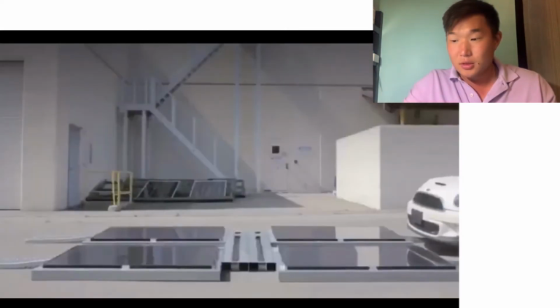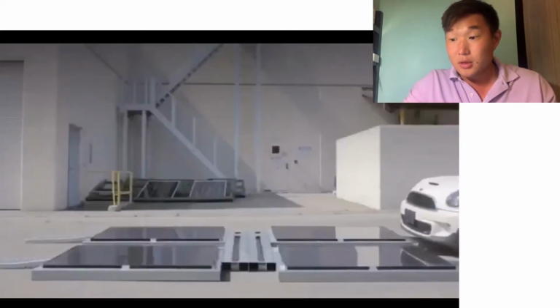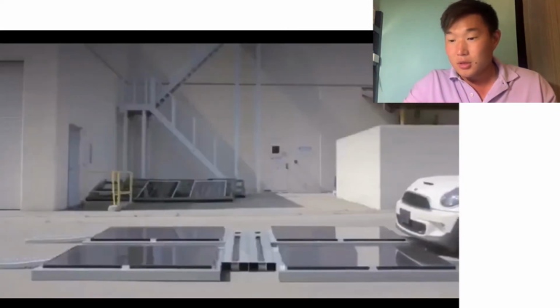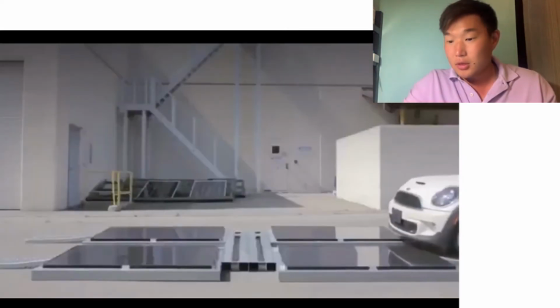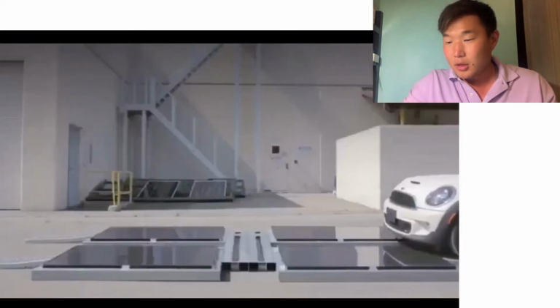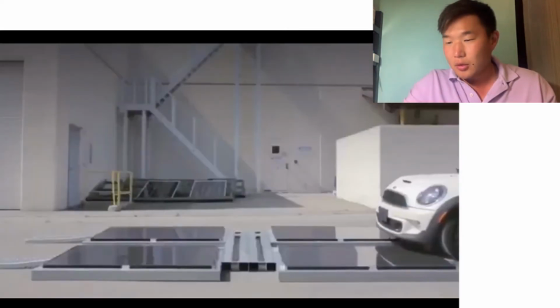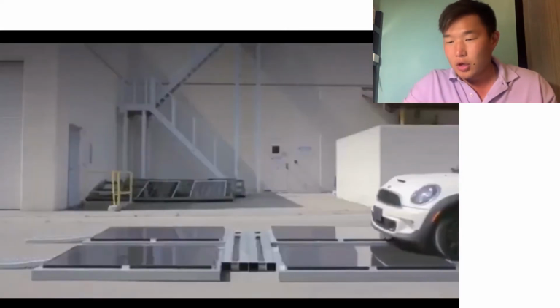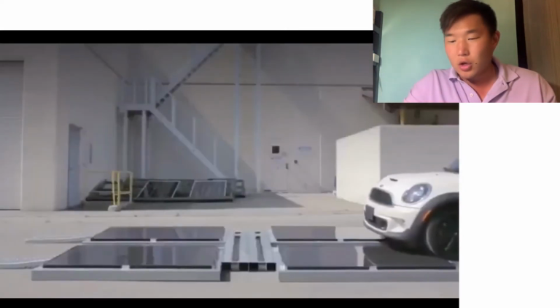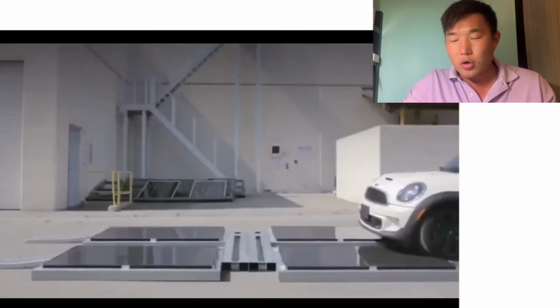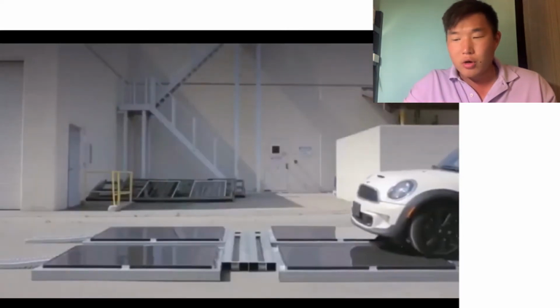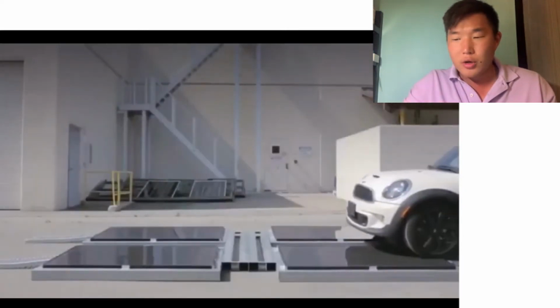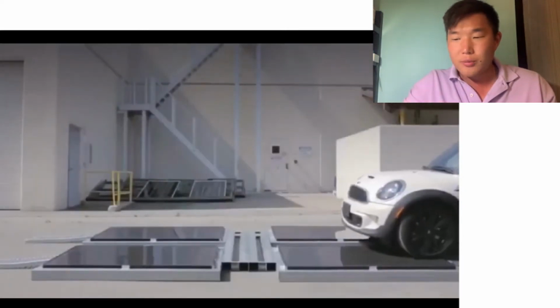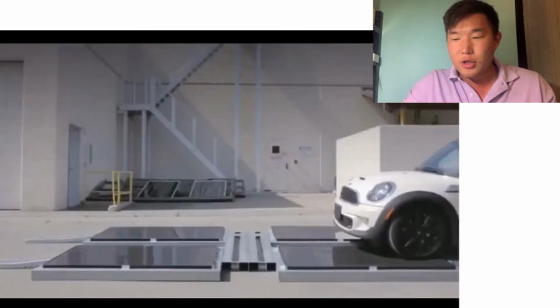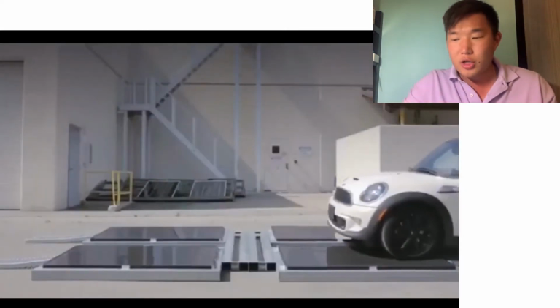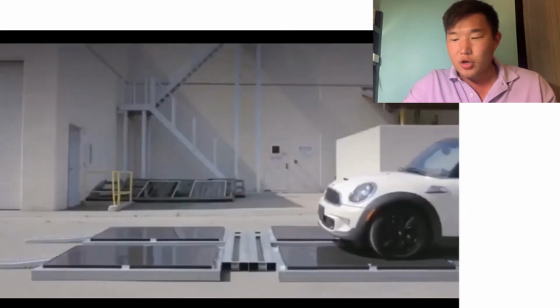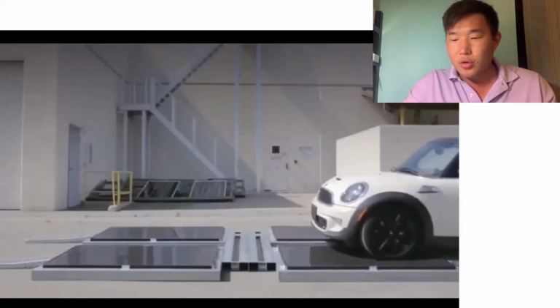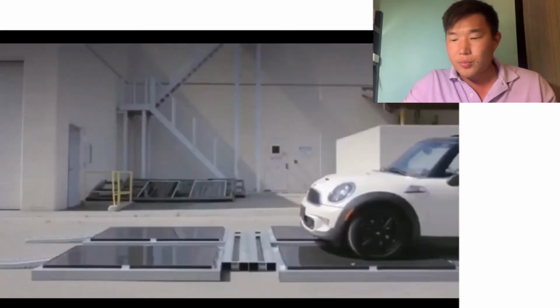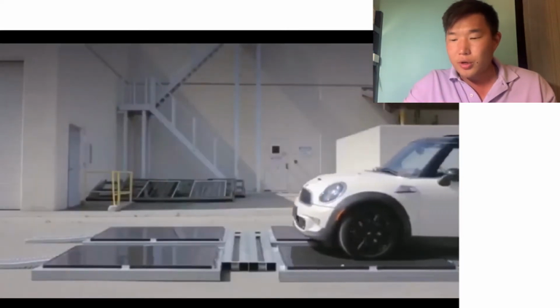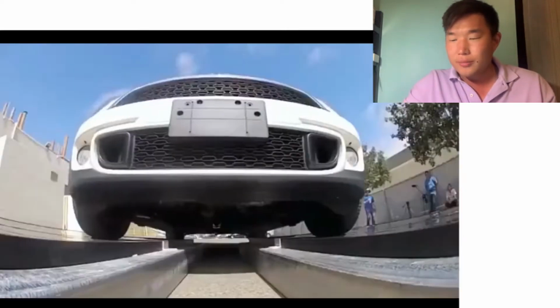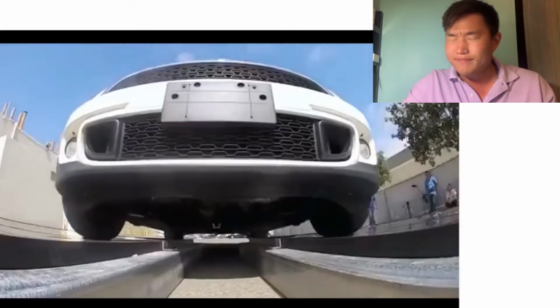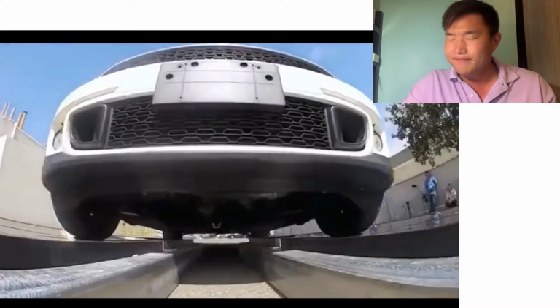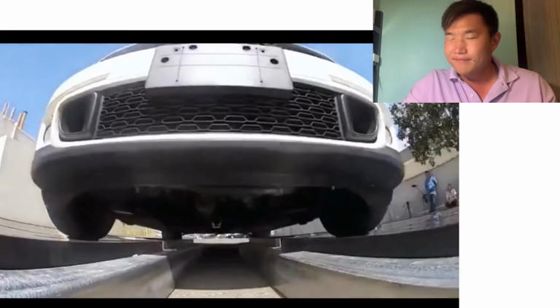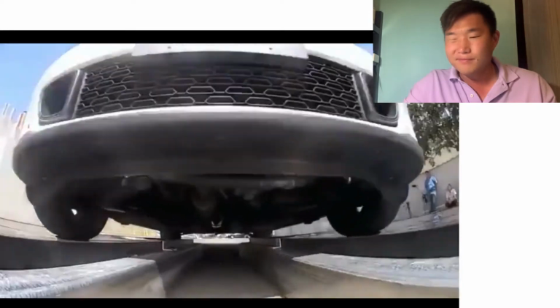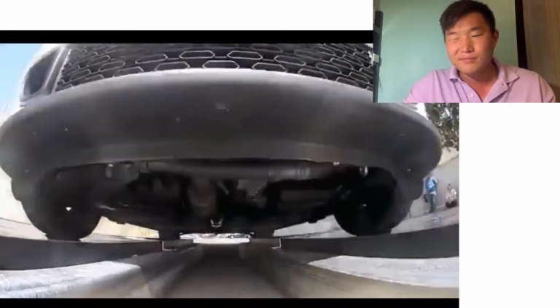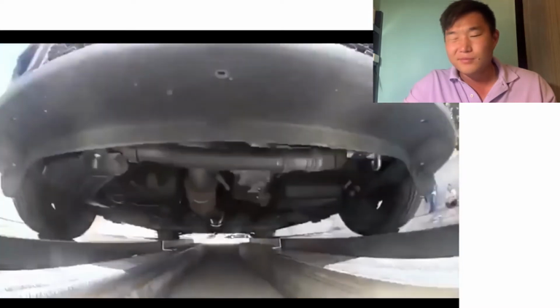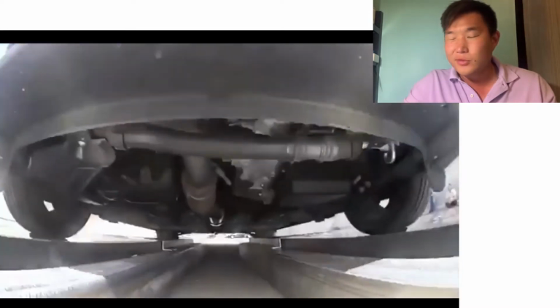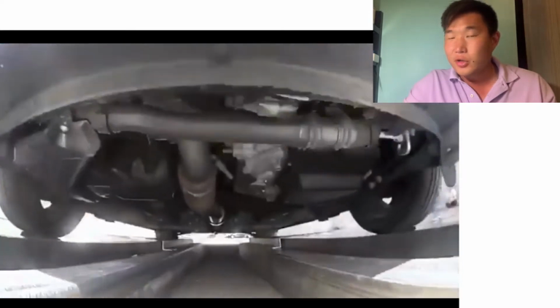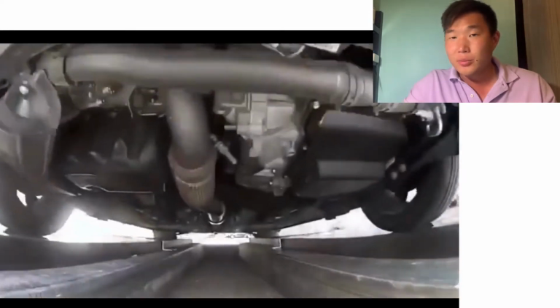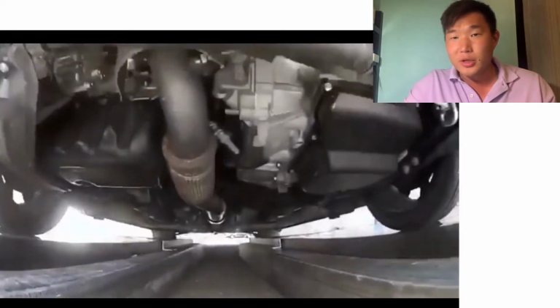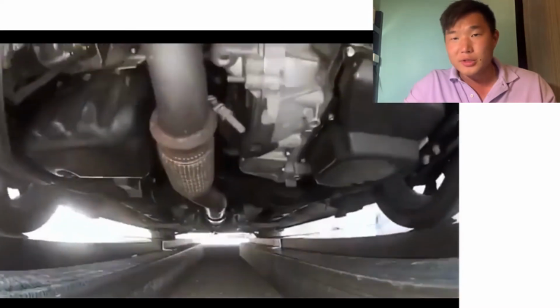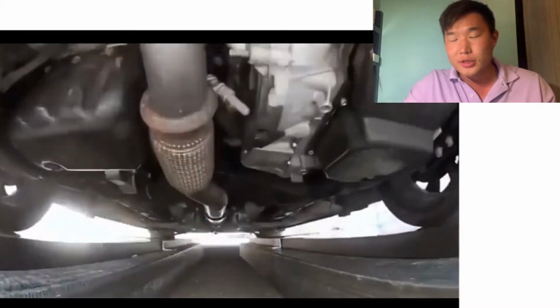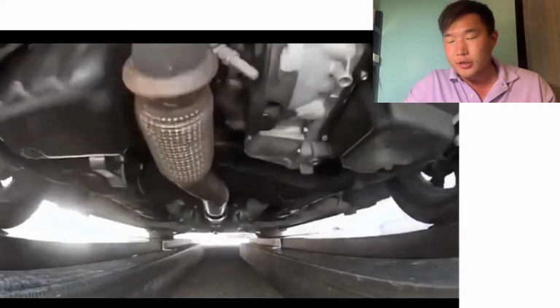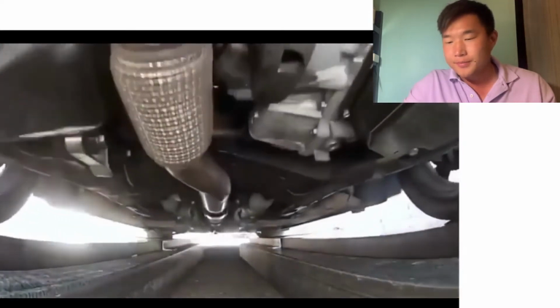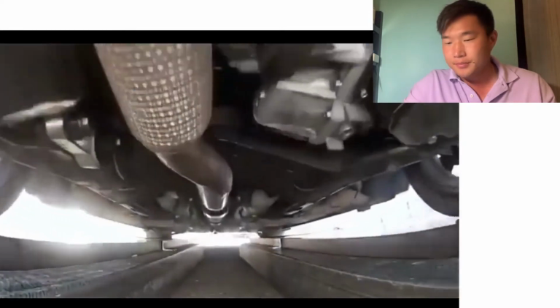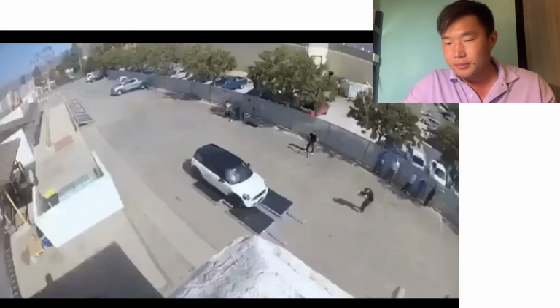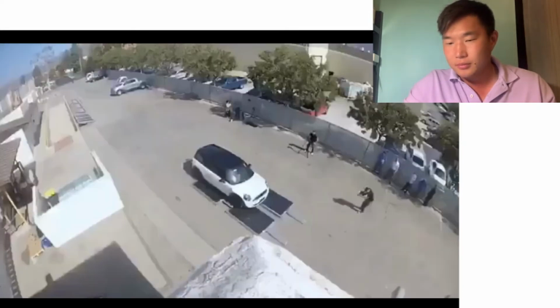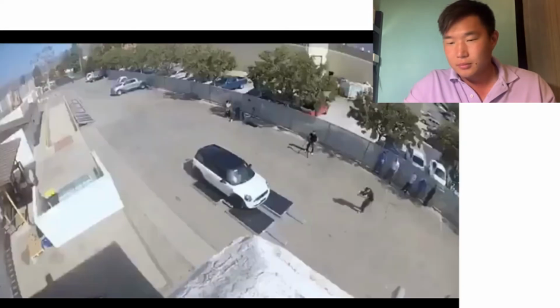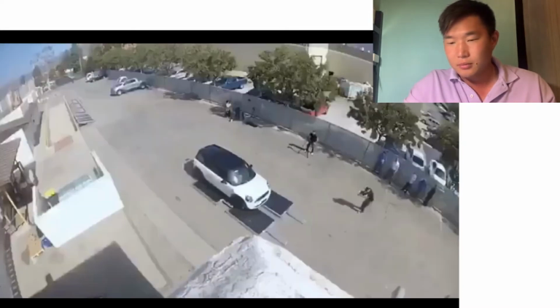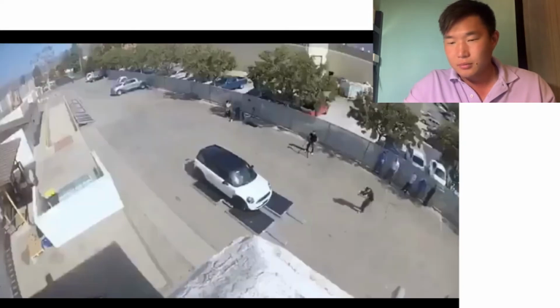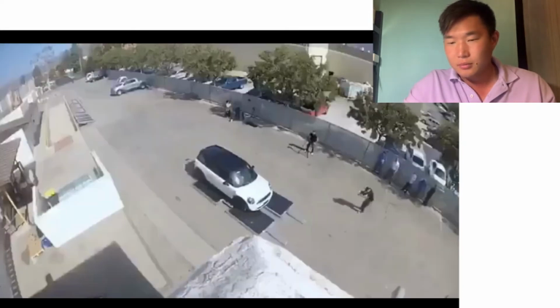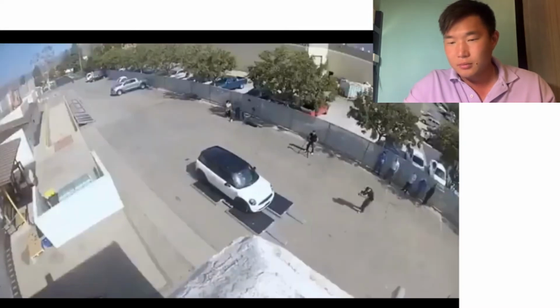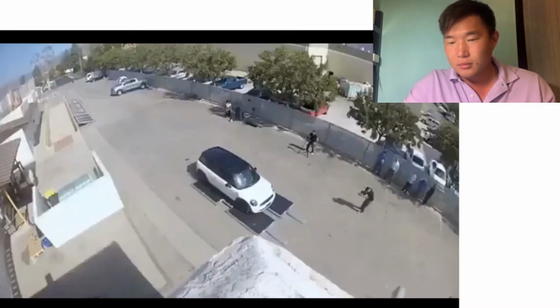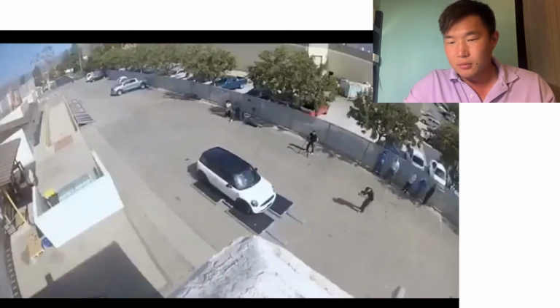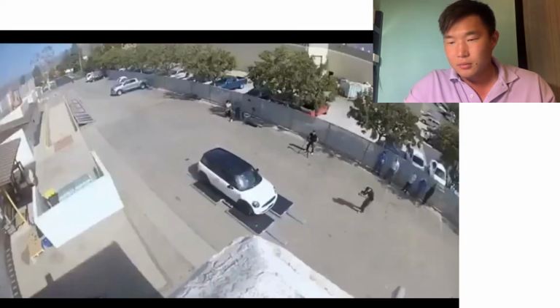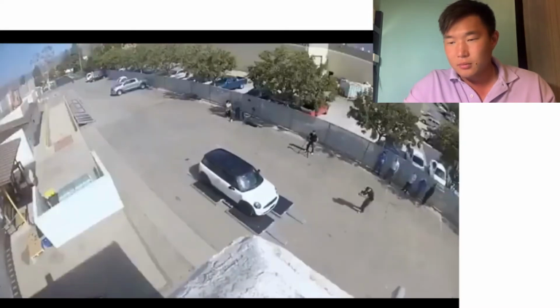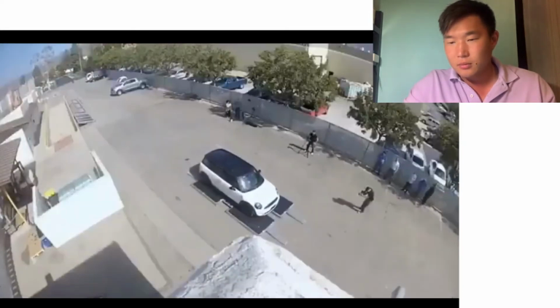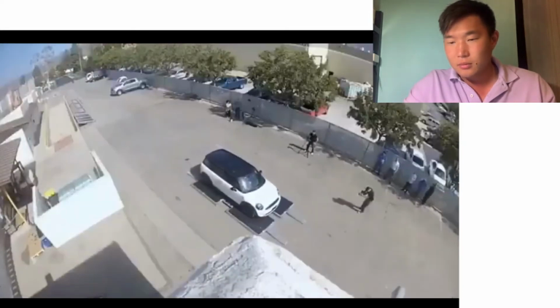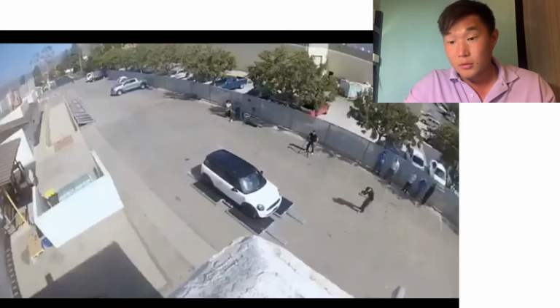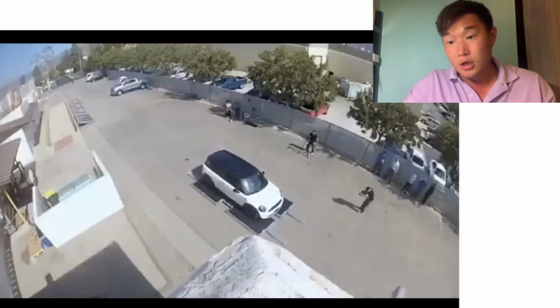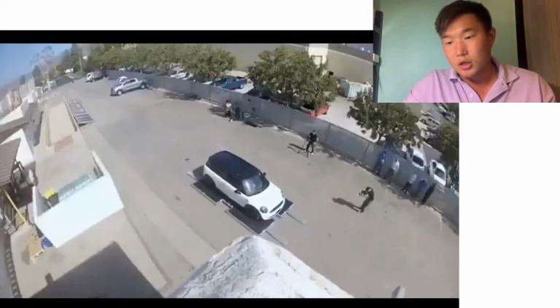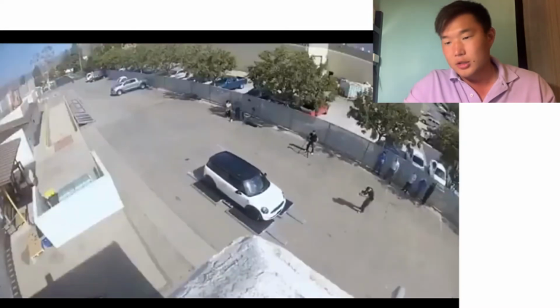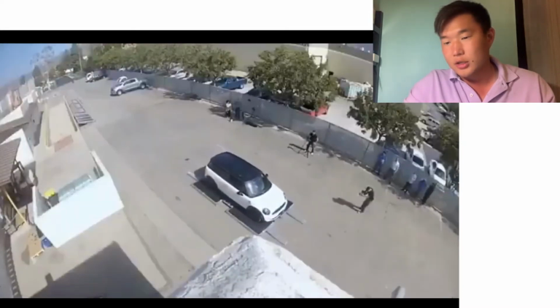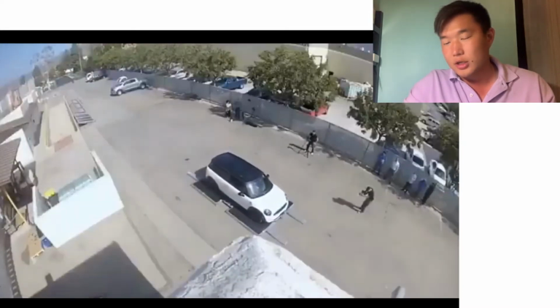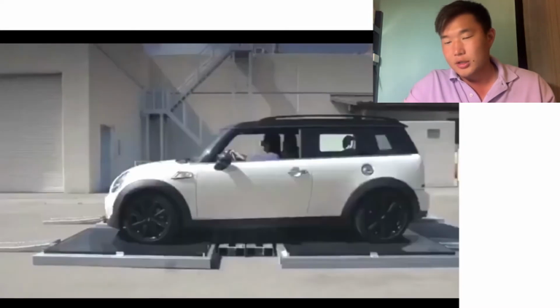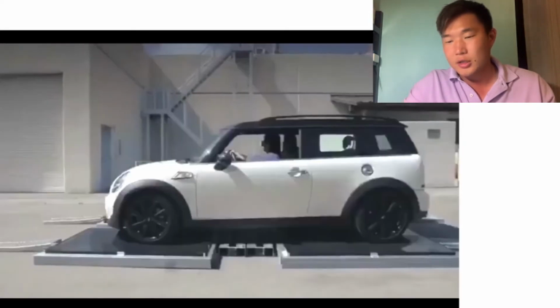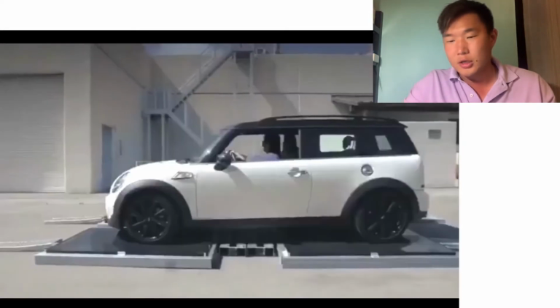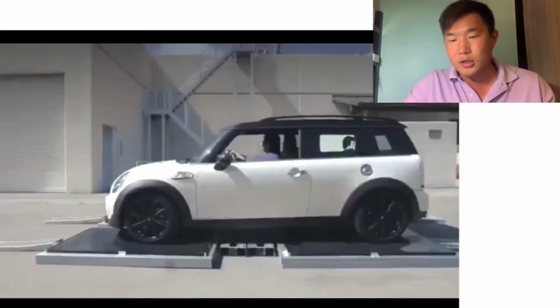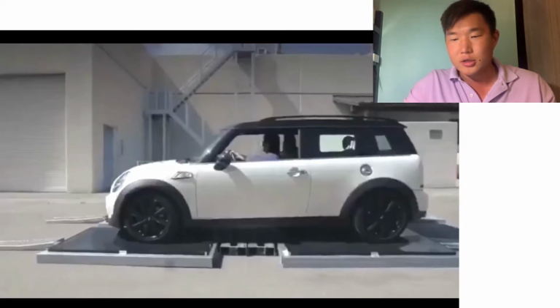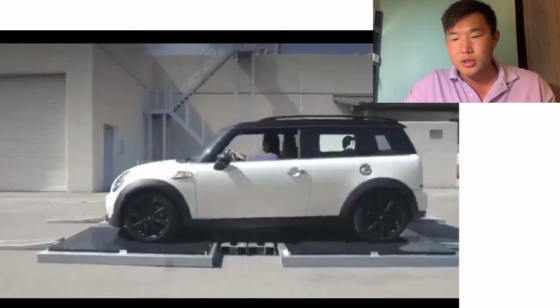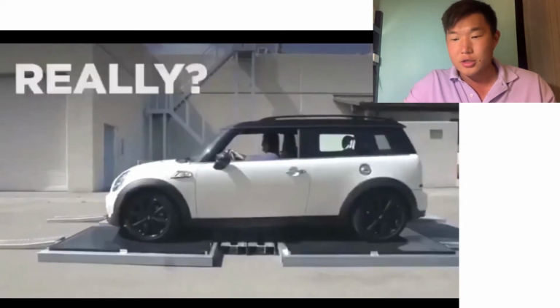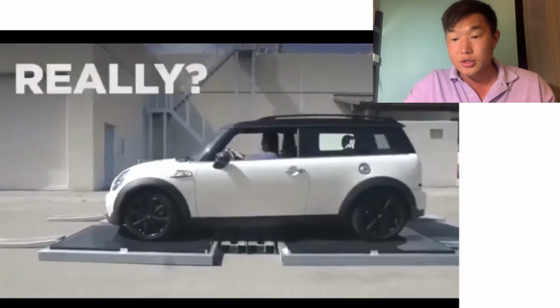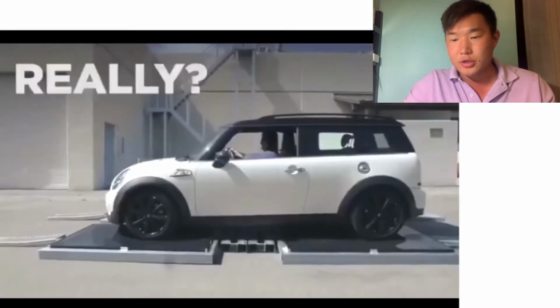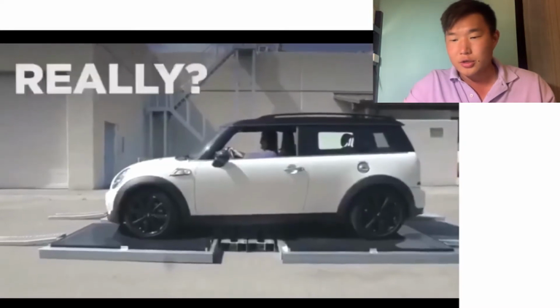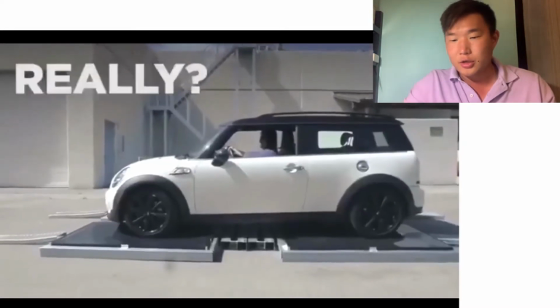Now we're gonna go with a Mini Cooper — no big deal, just because the technology is sturdy.